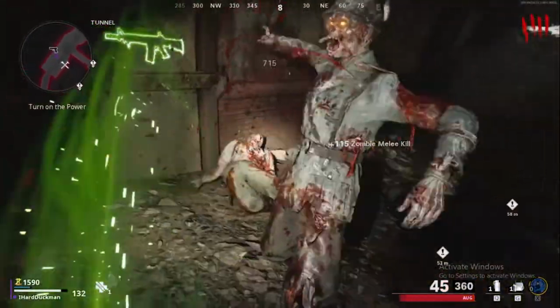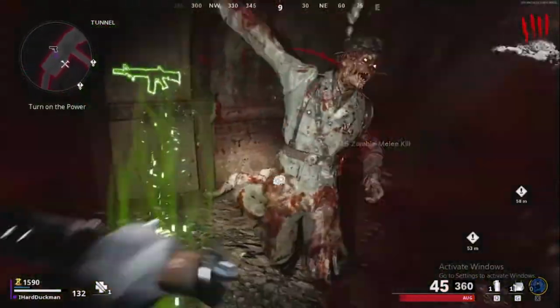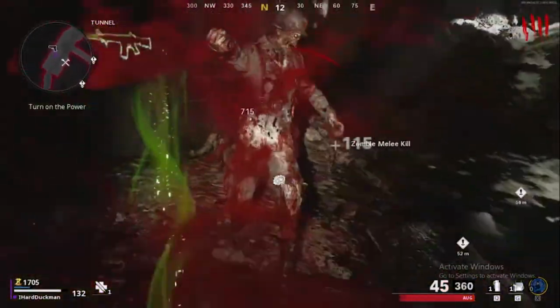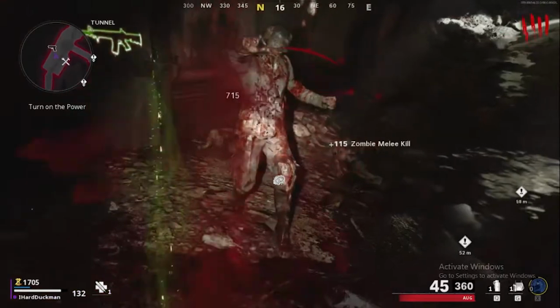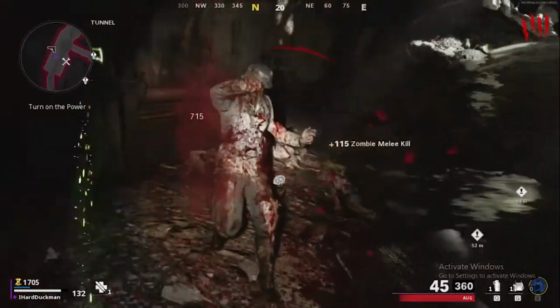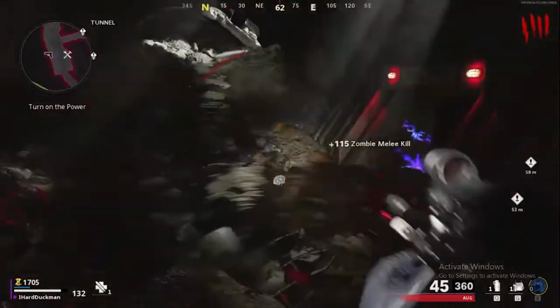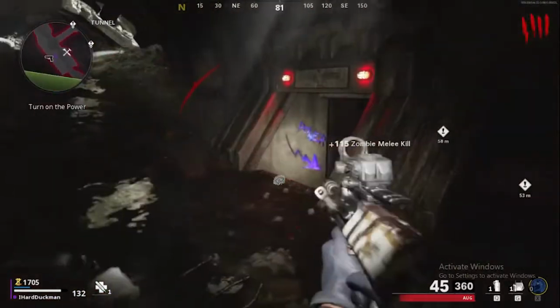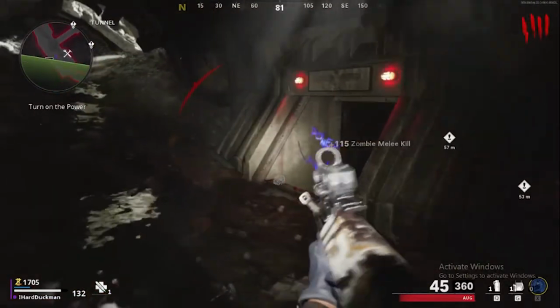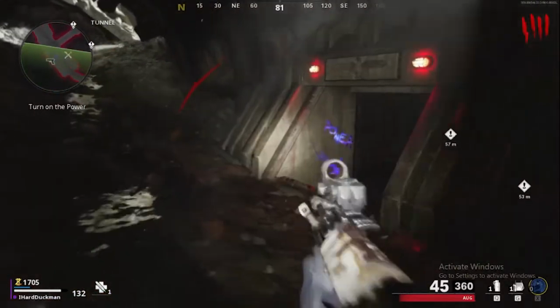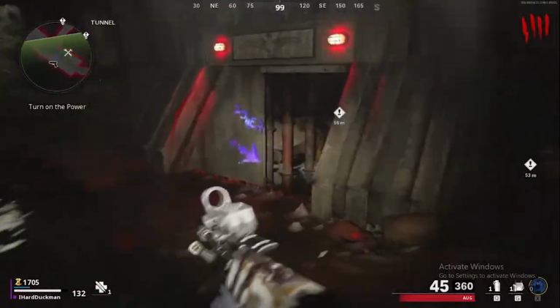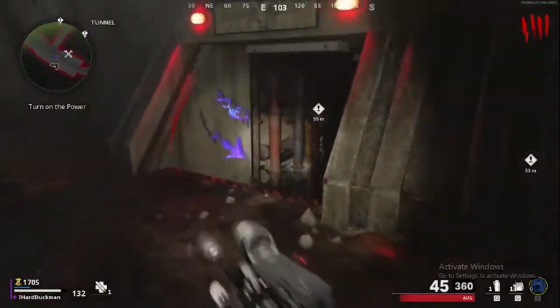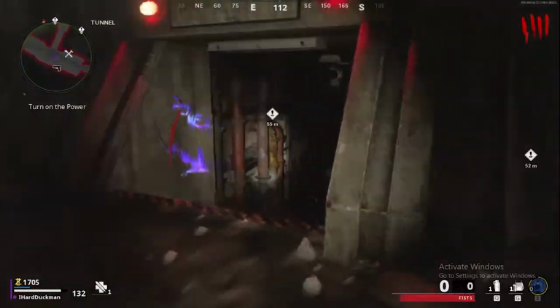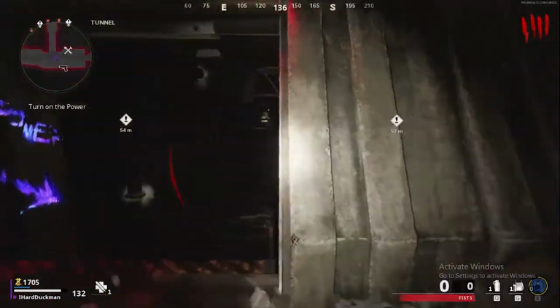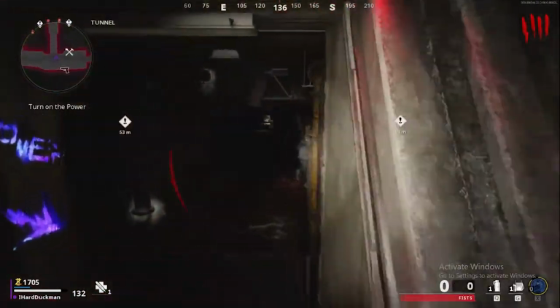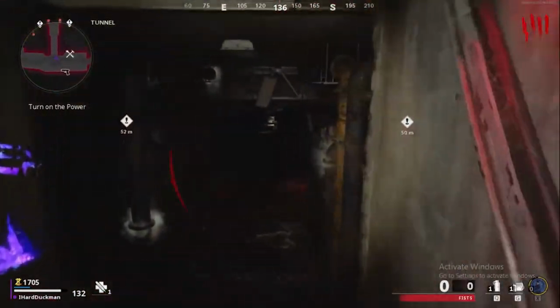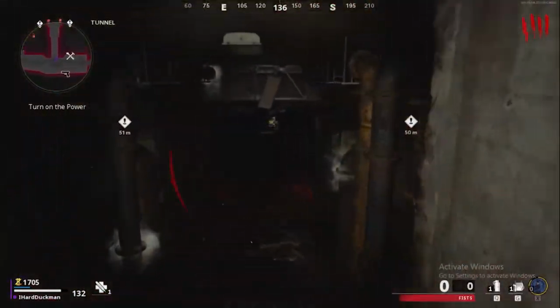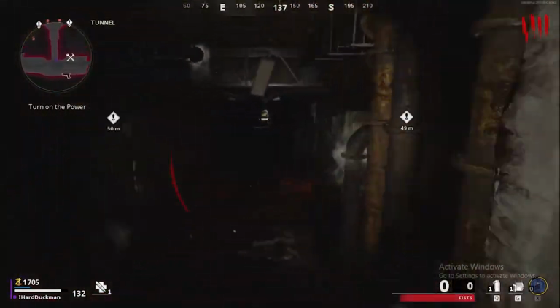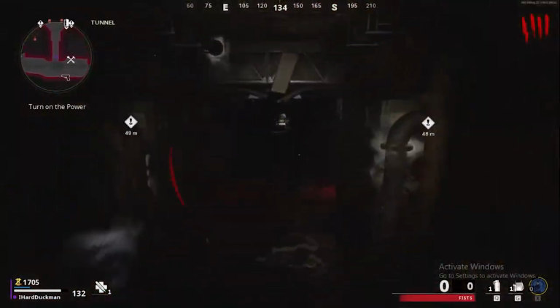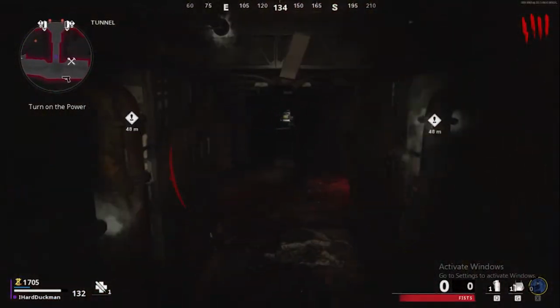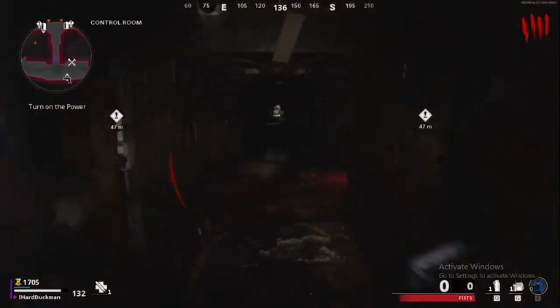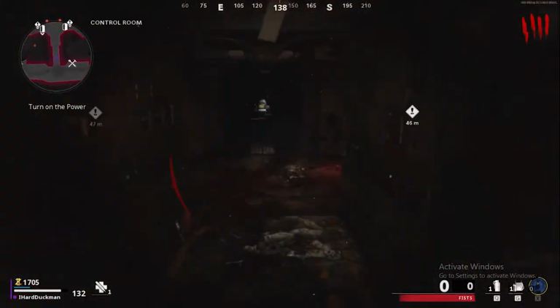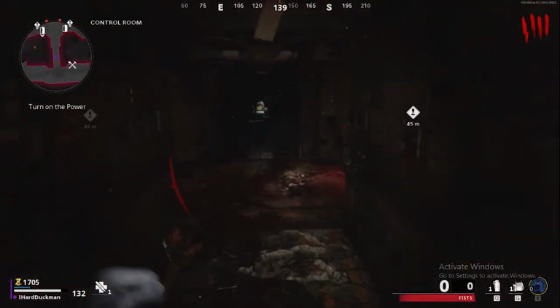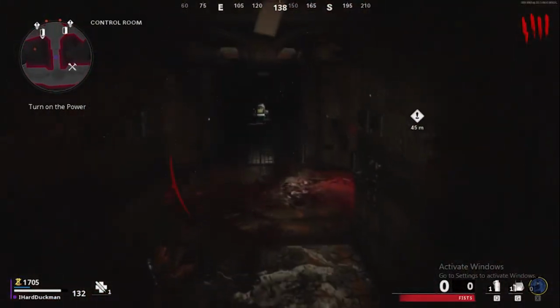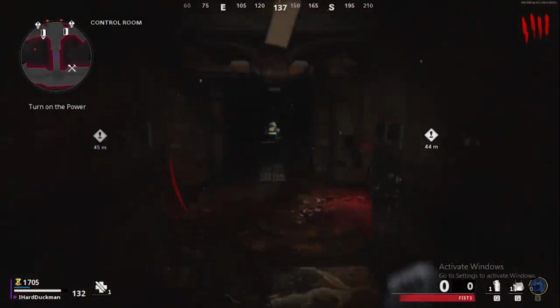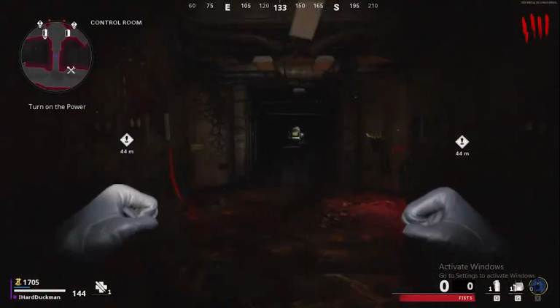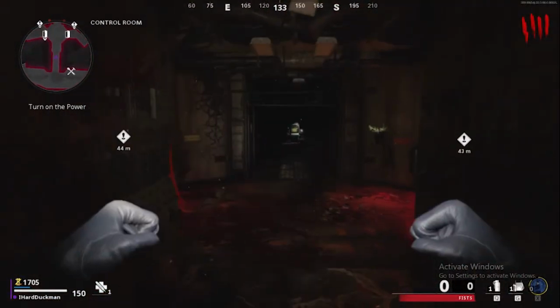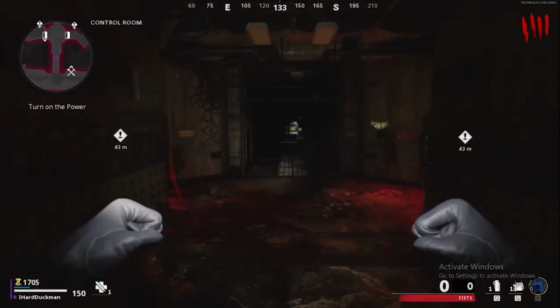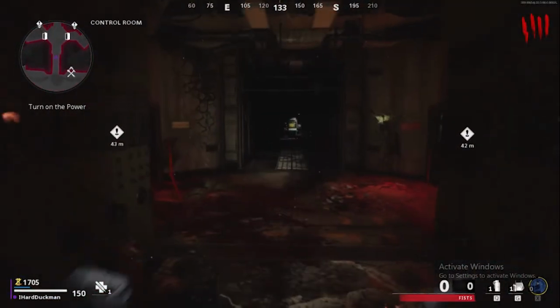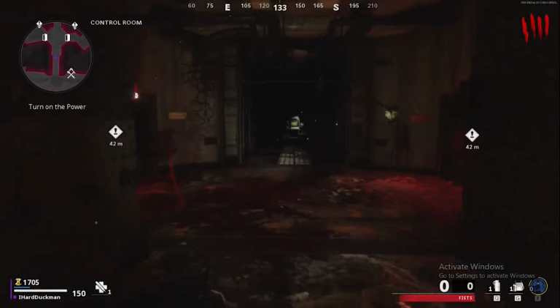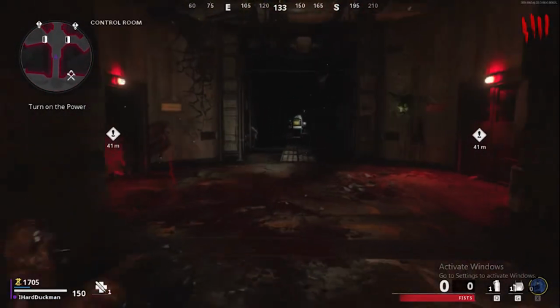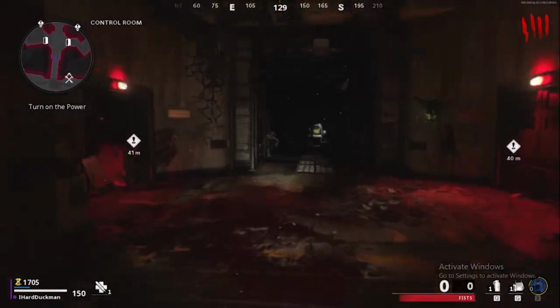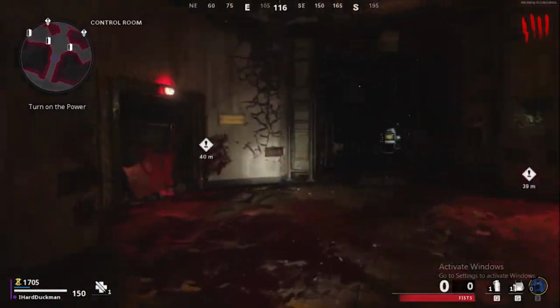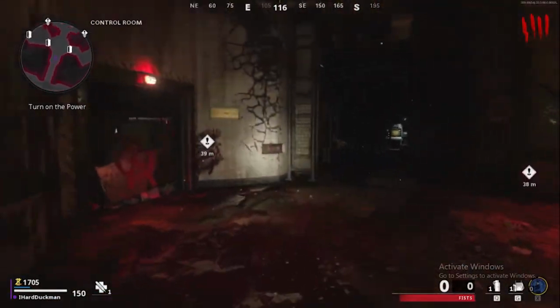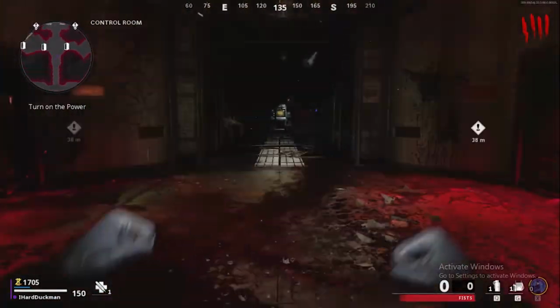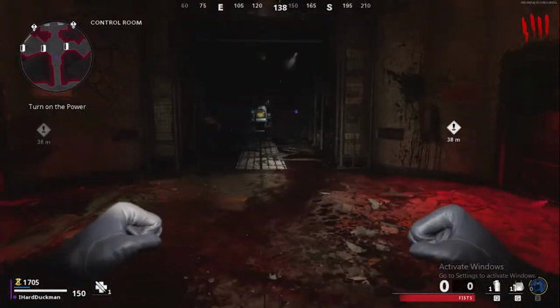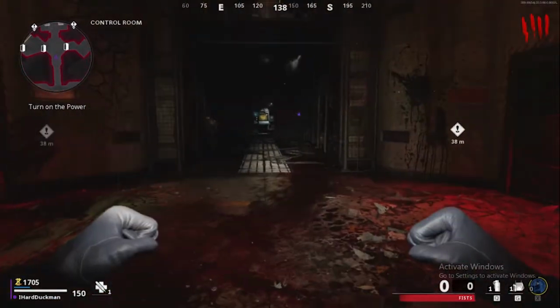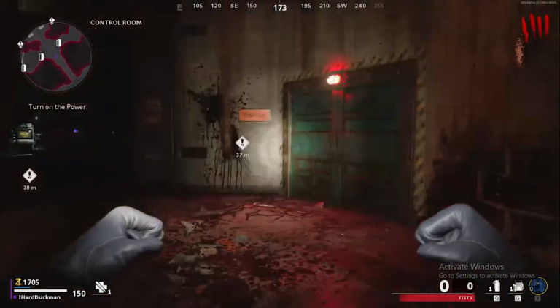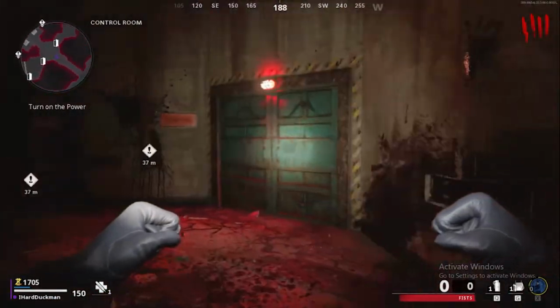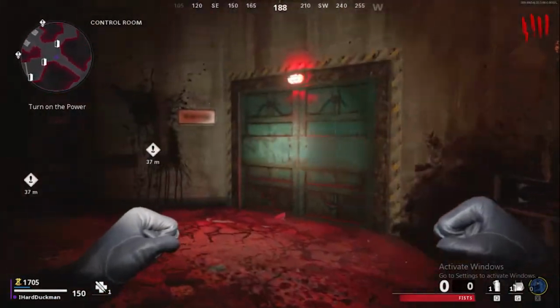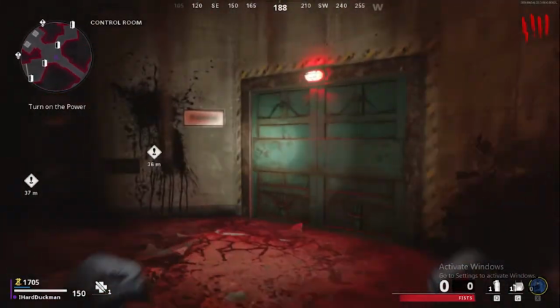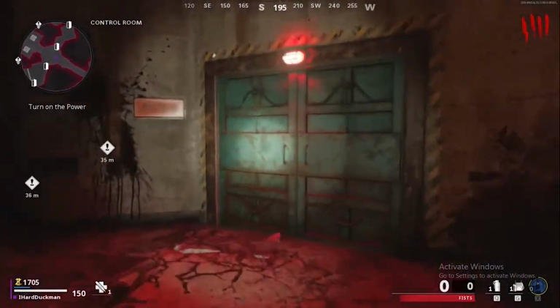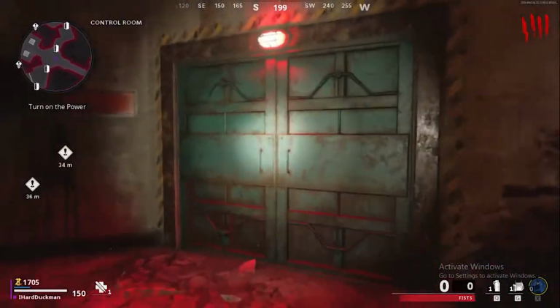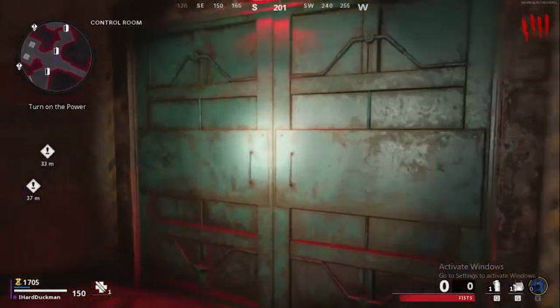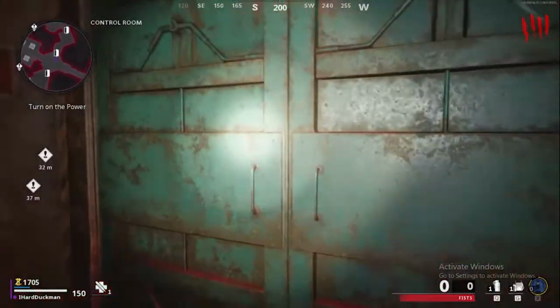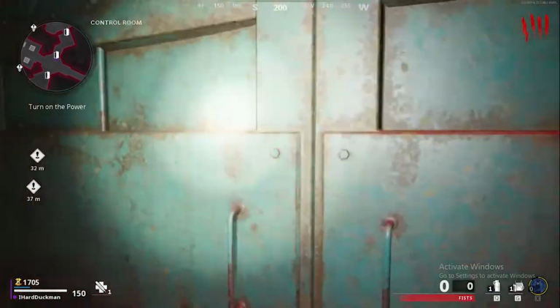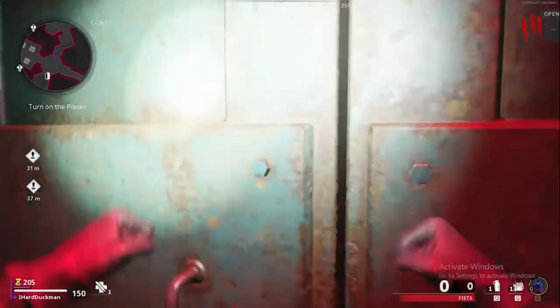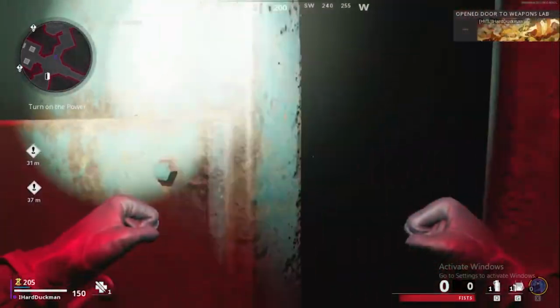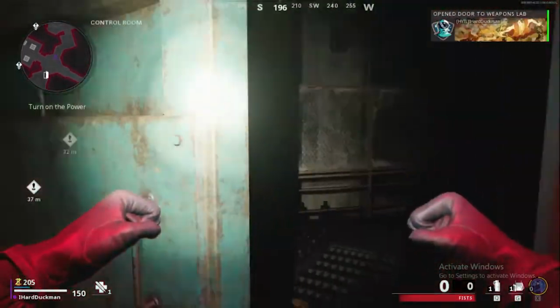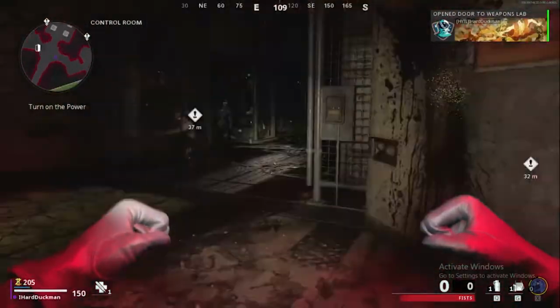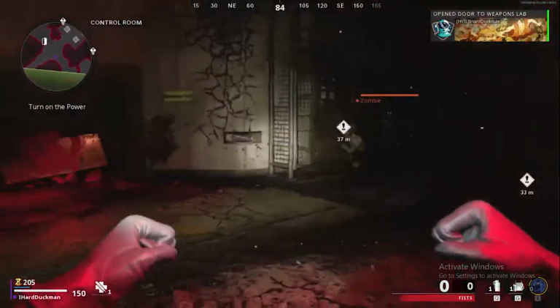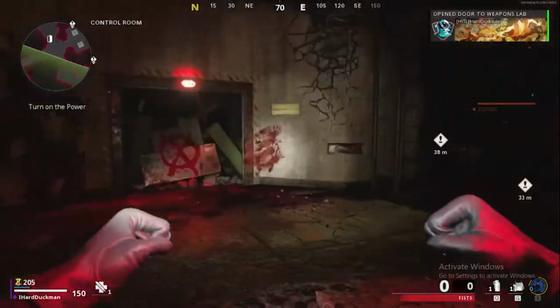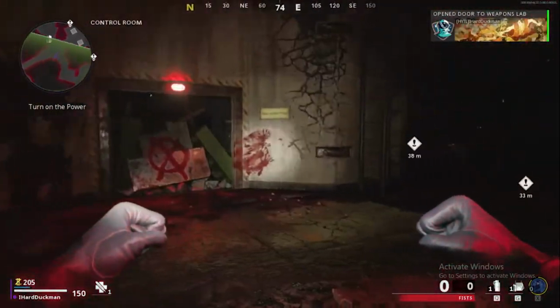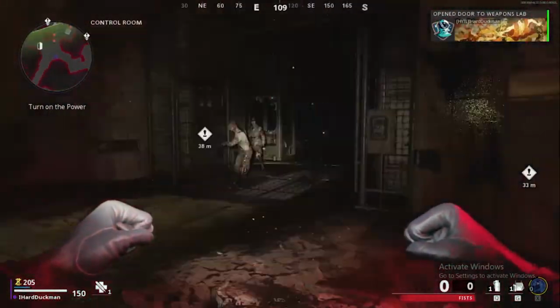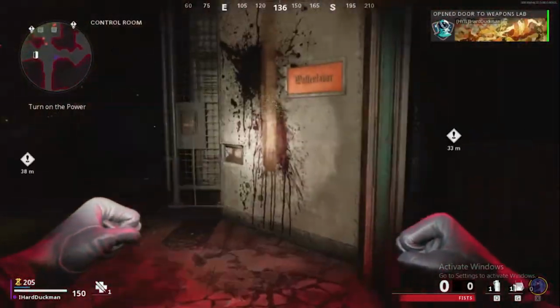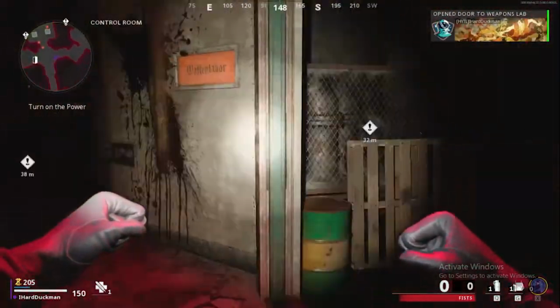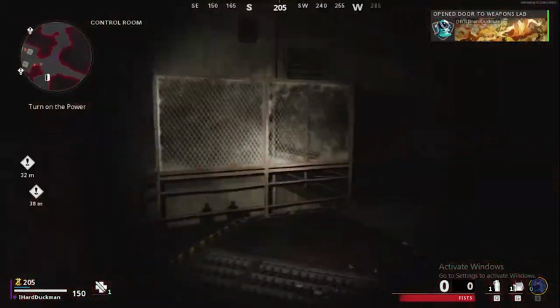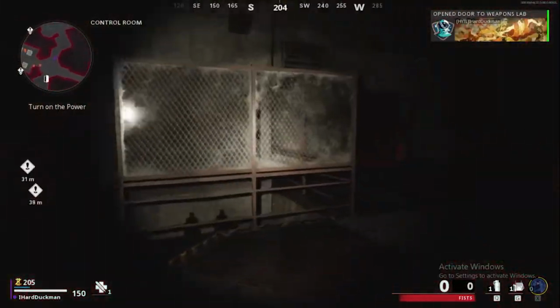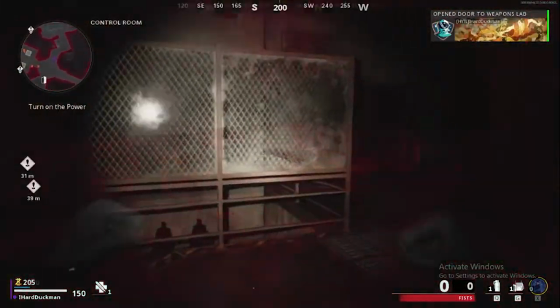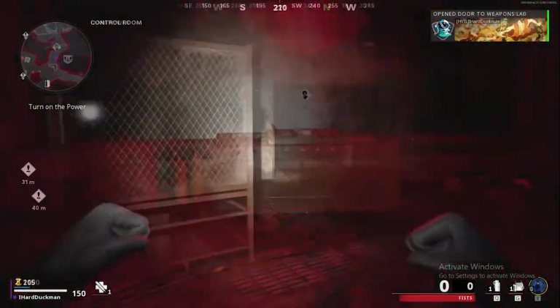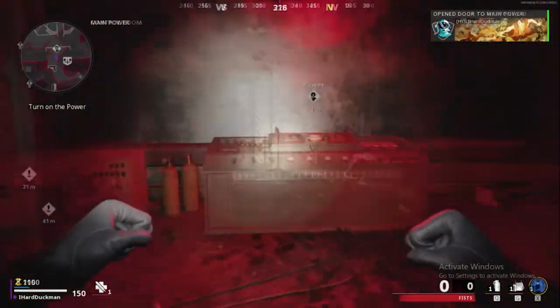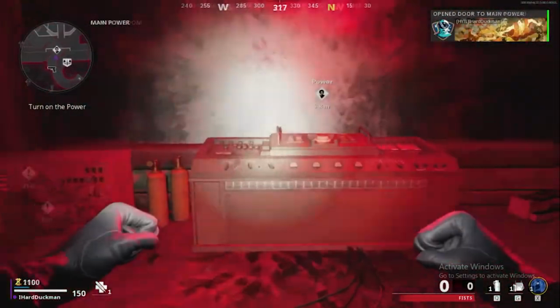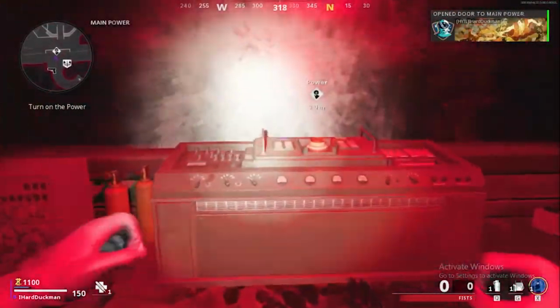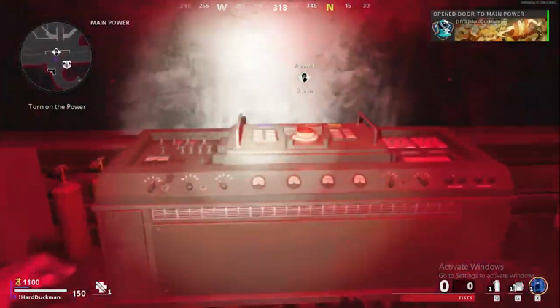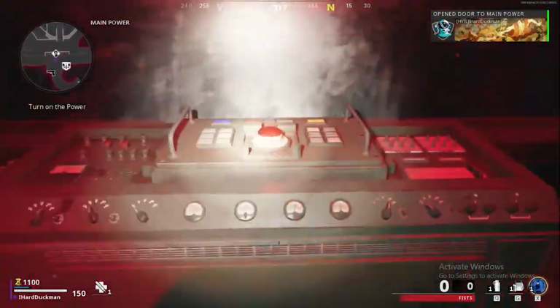For step one, you just want to head down into the facility and turn on the power. I do recommend taking the right door because it saves you a little bit of points for a room that we're going to need open later anyways.